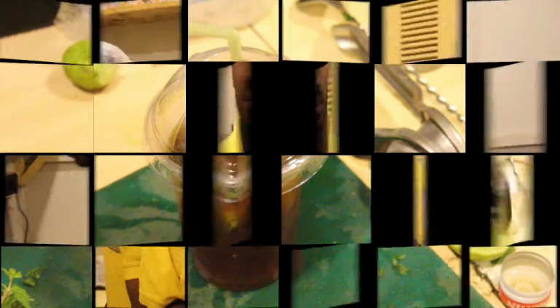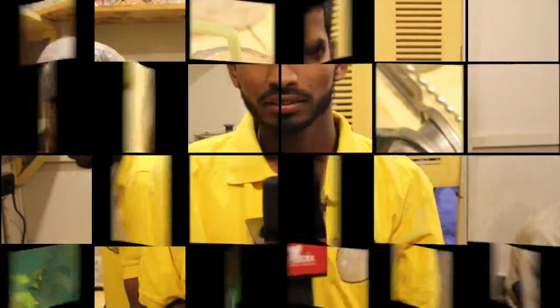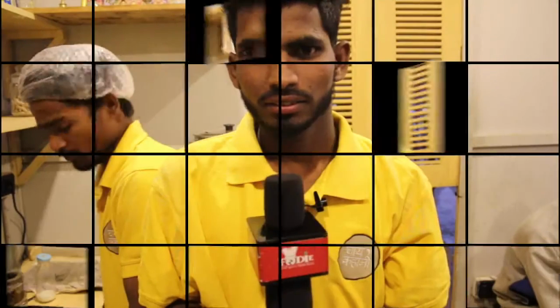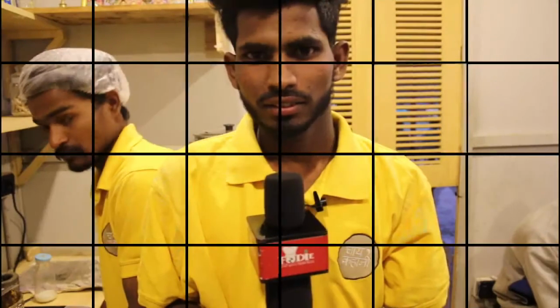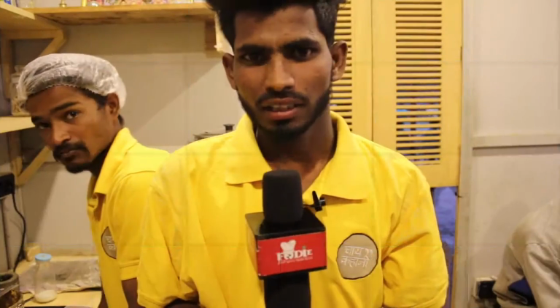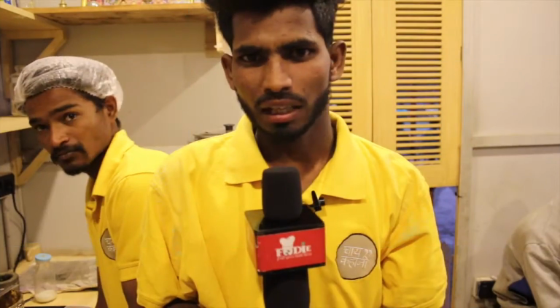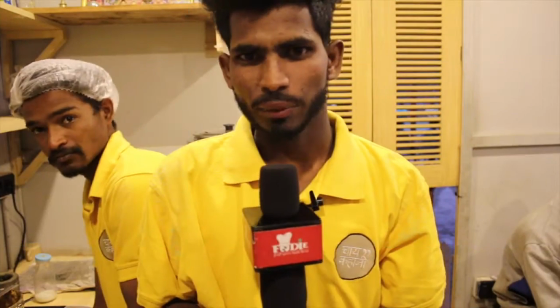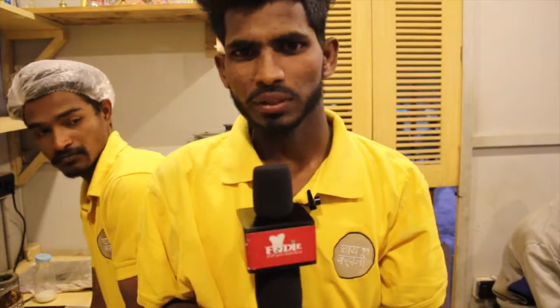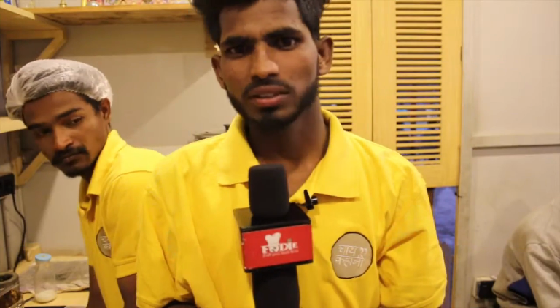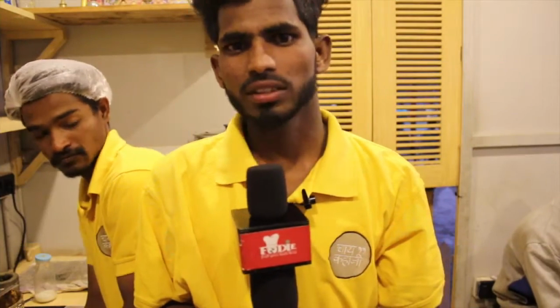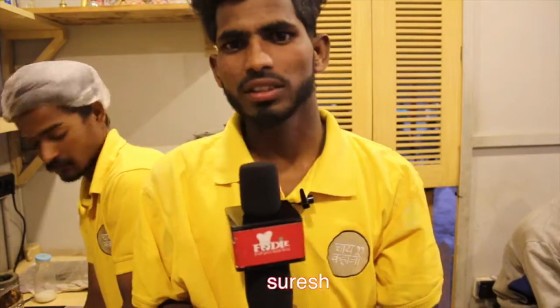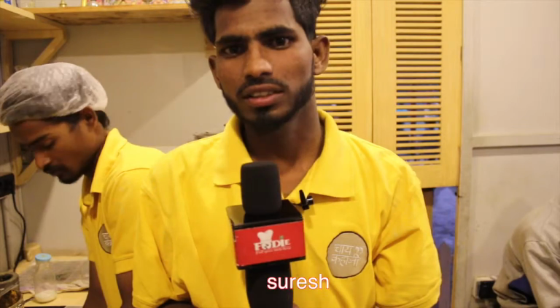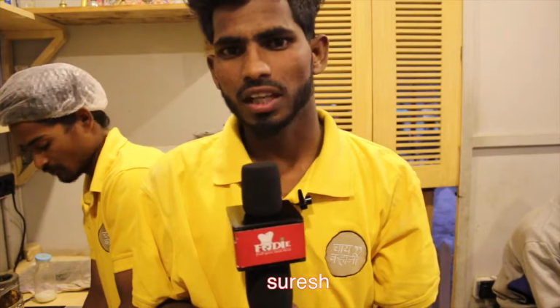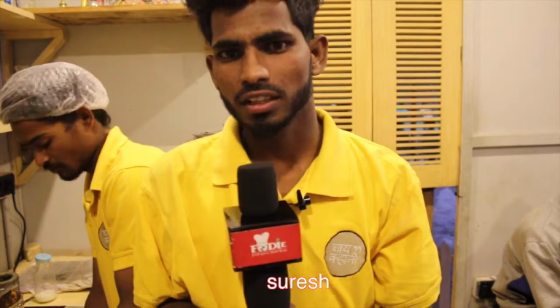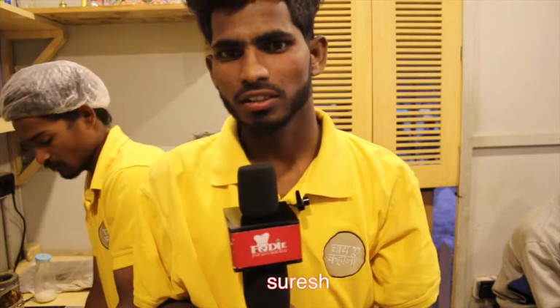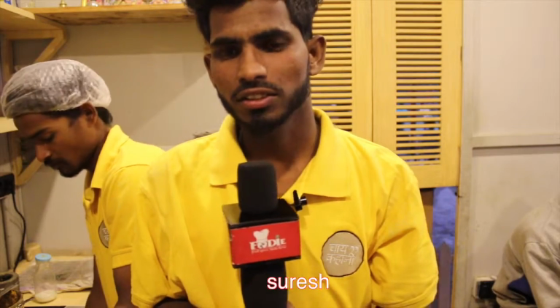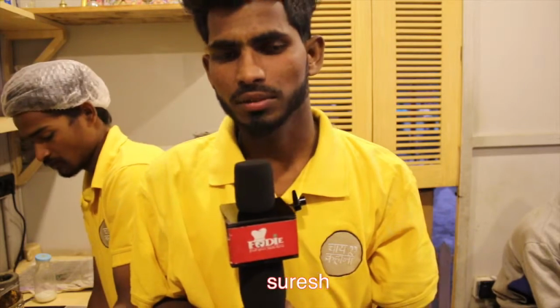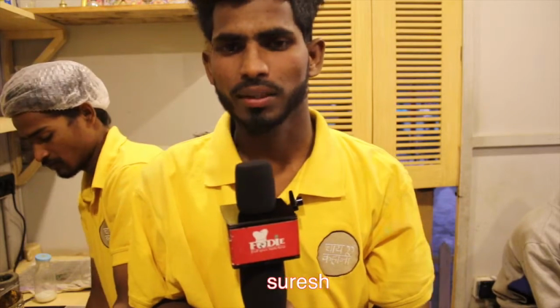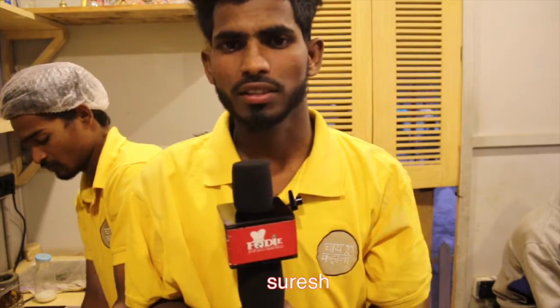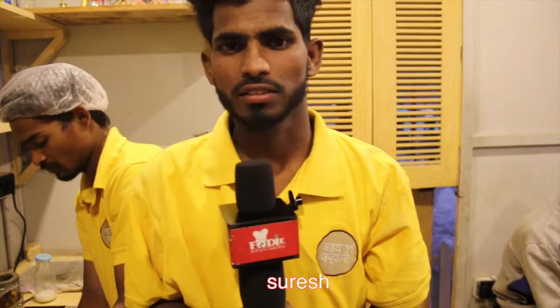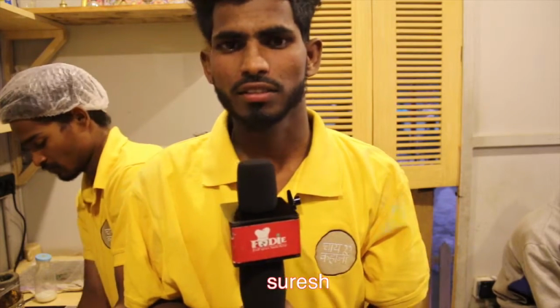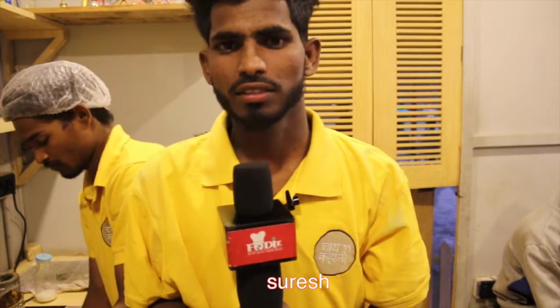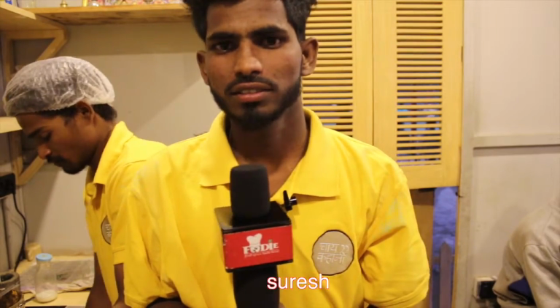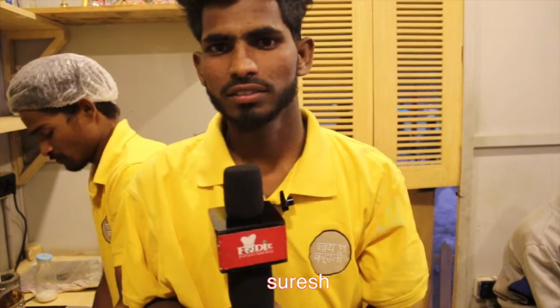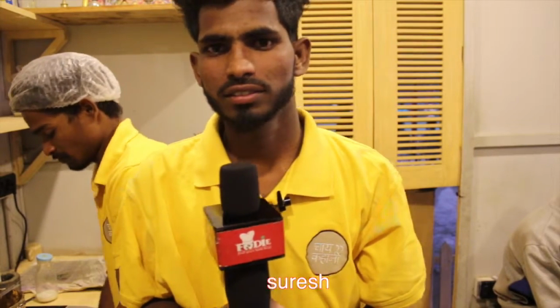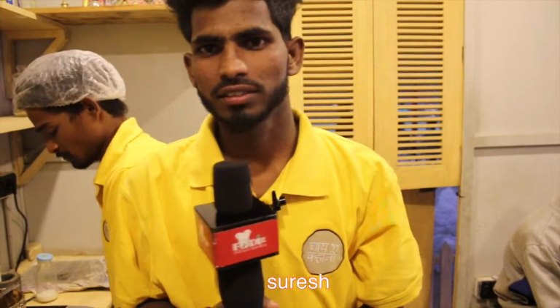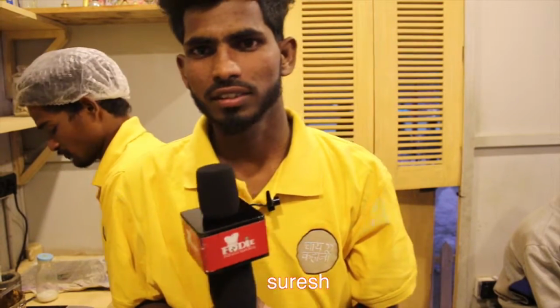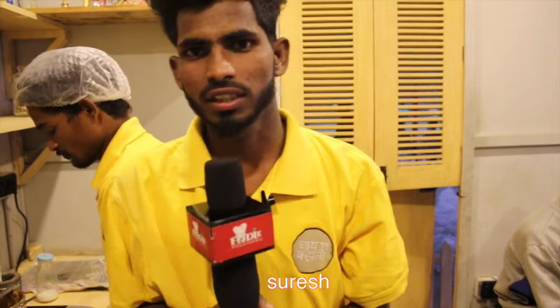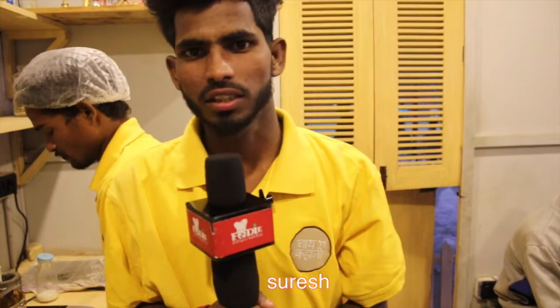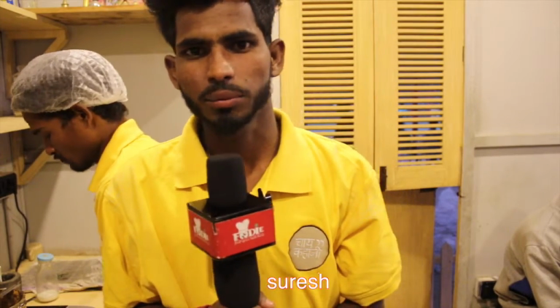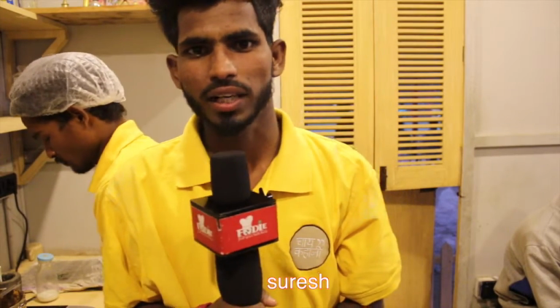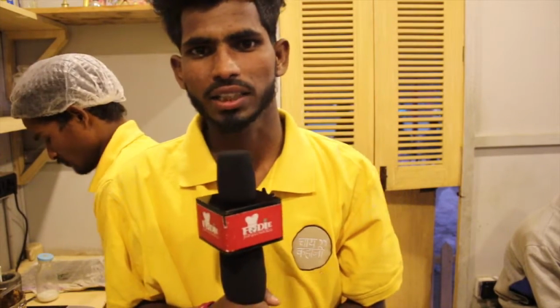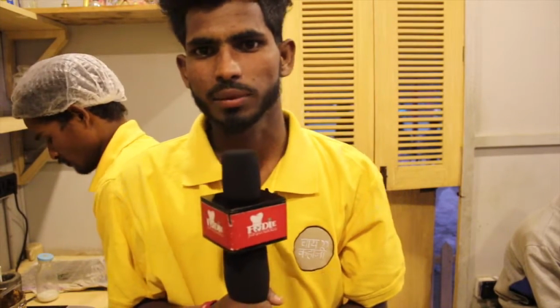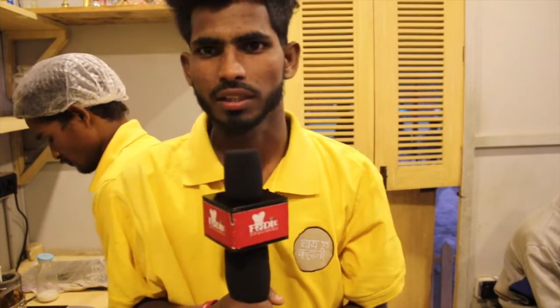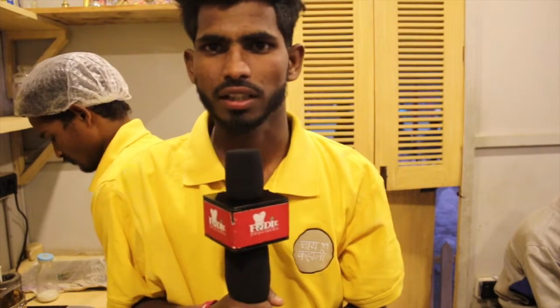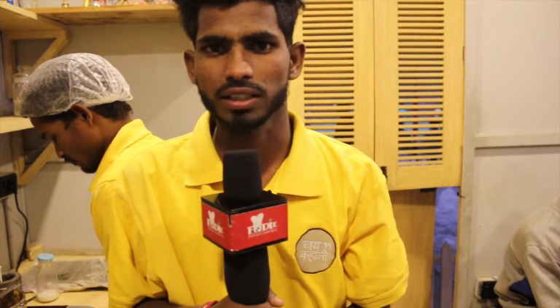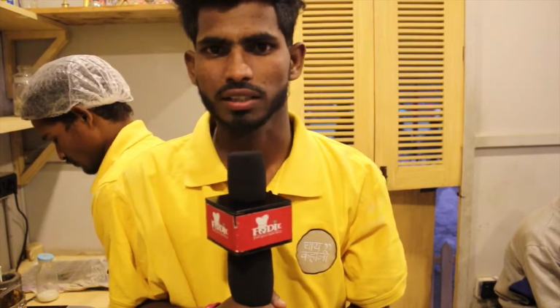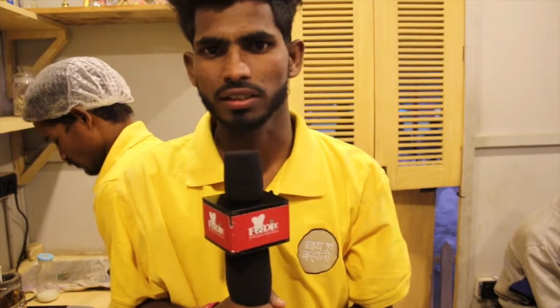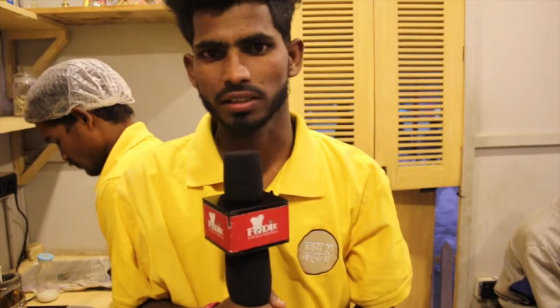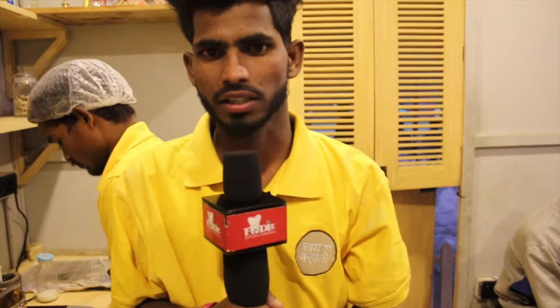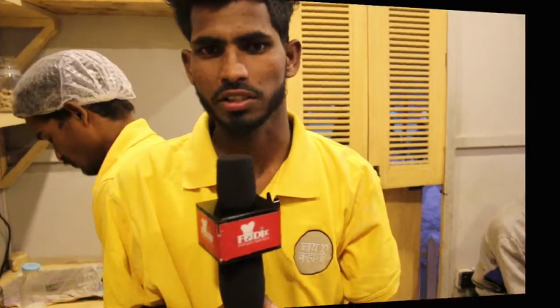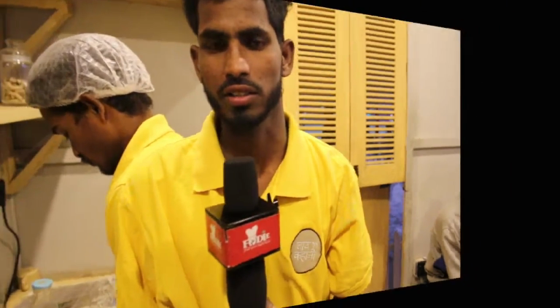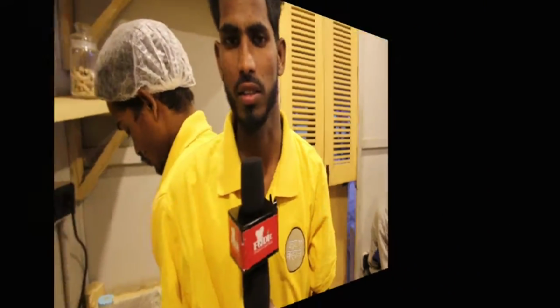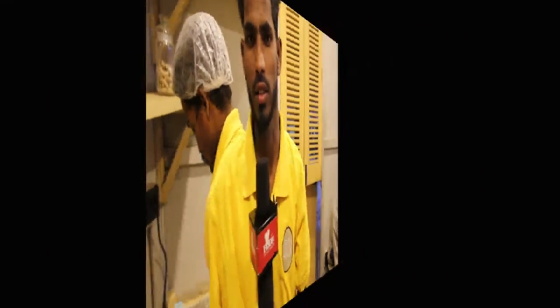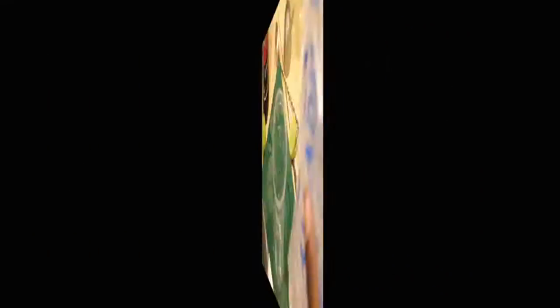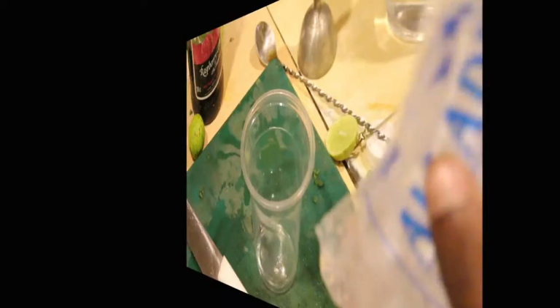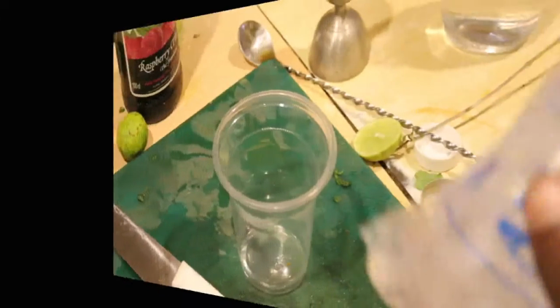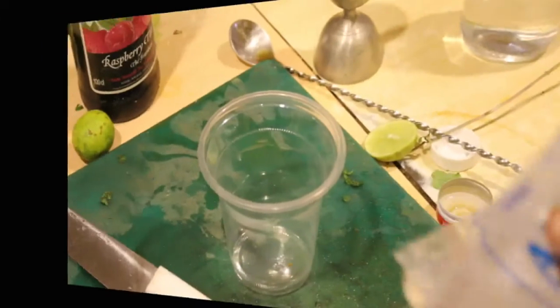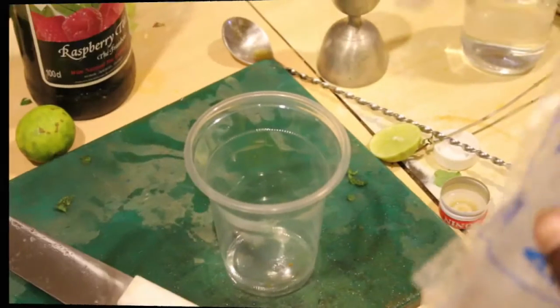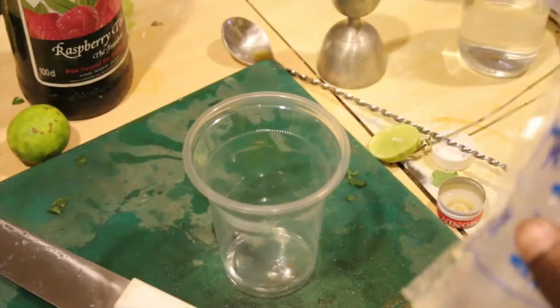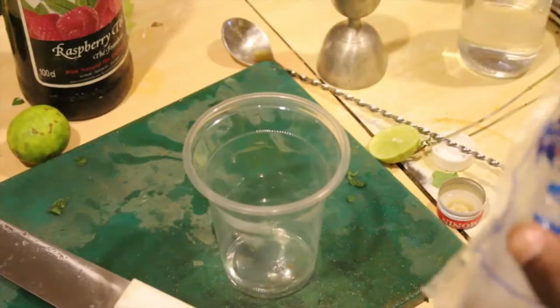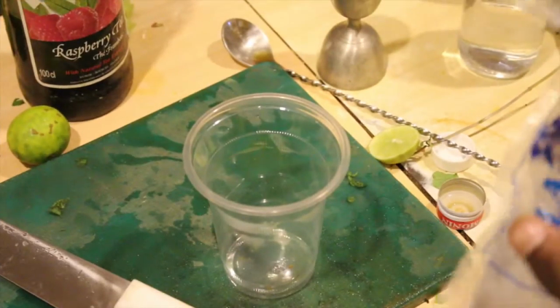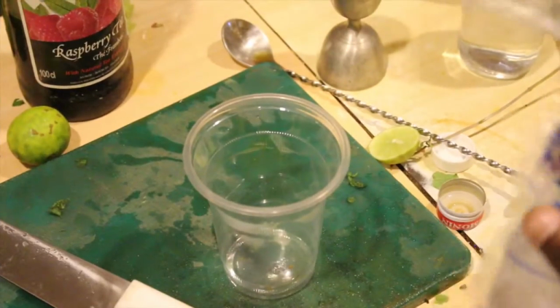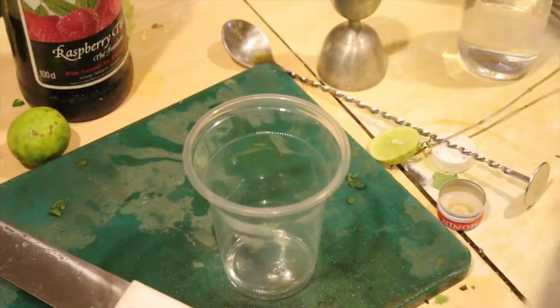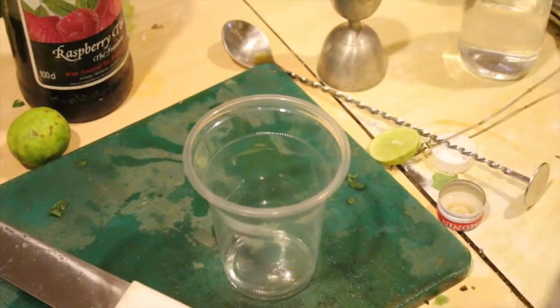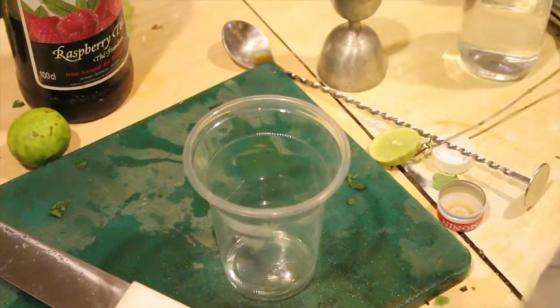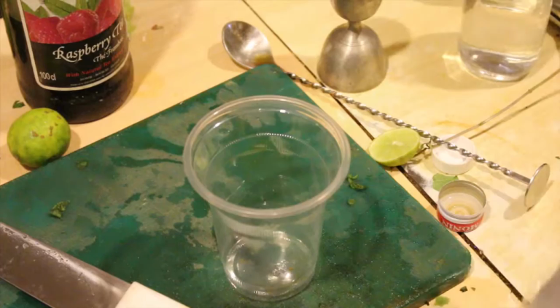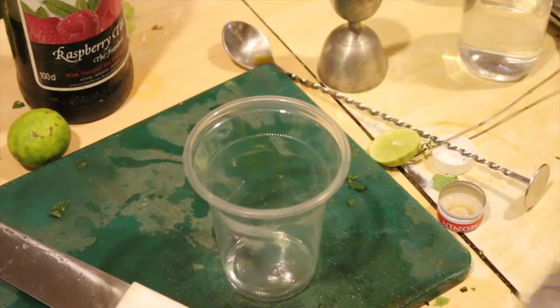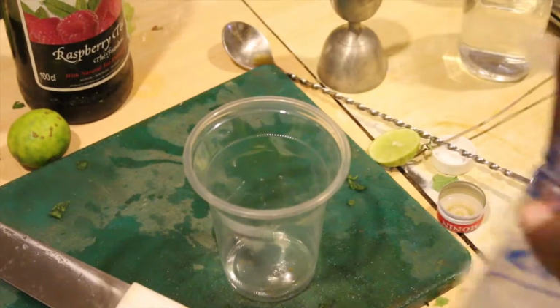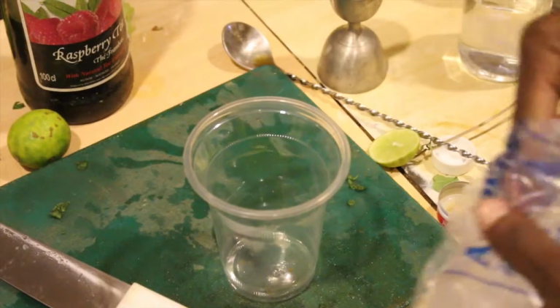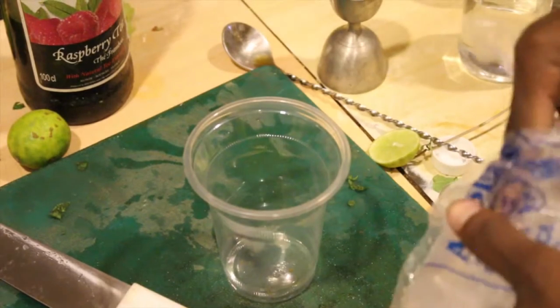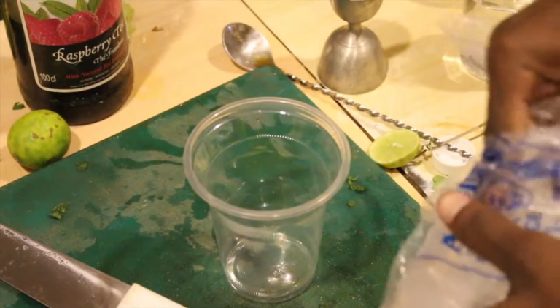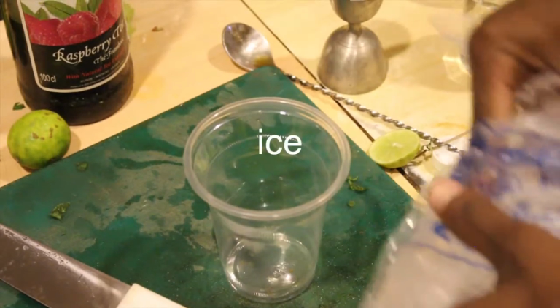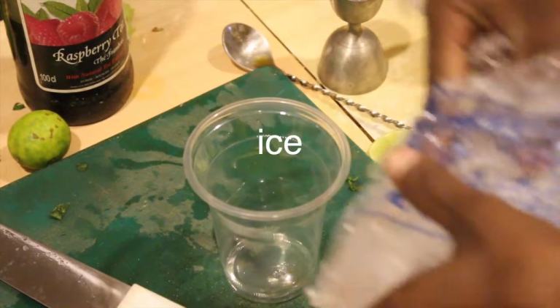I'm going to cook a strawberry. Ice cubes as well. Let's go.